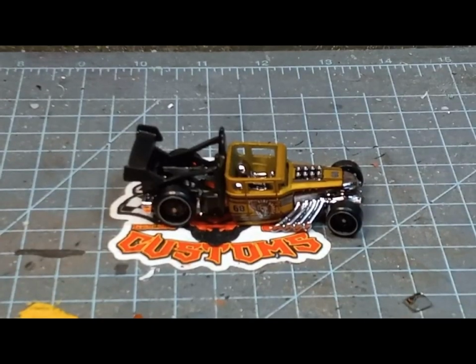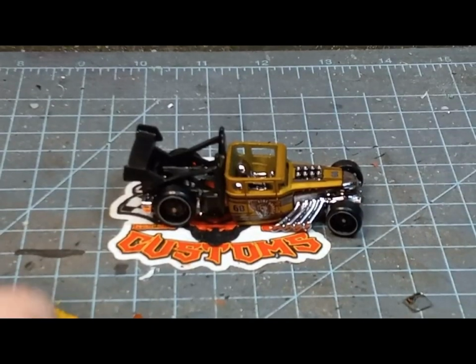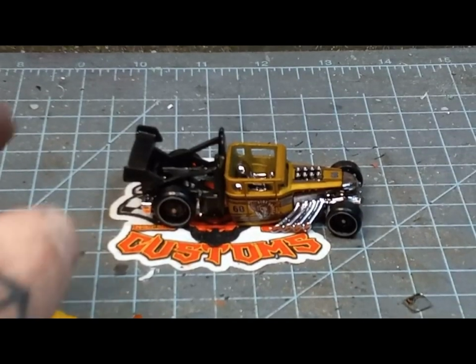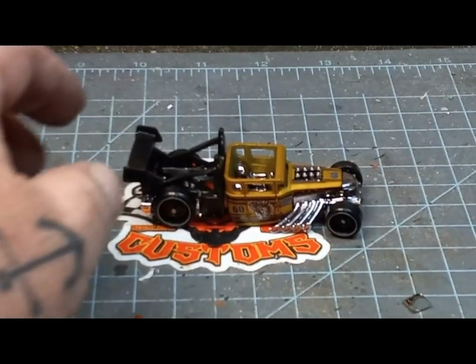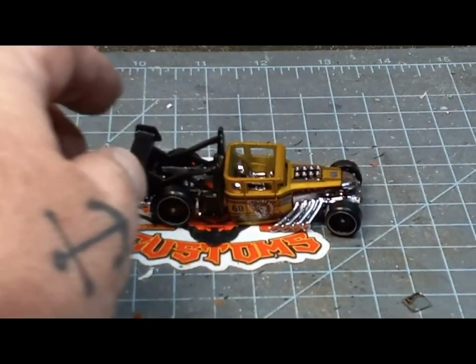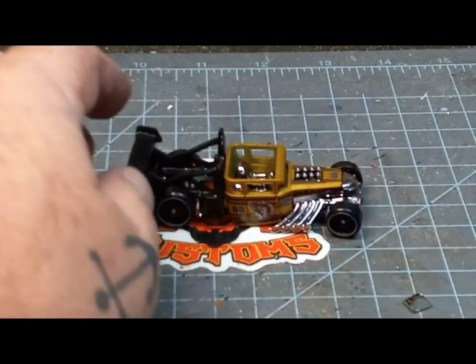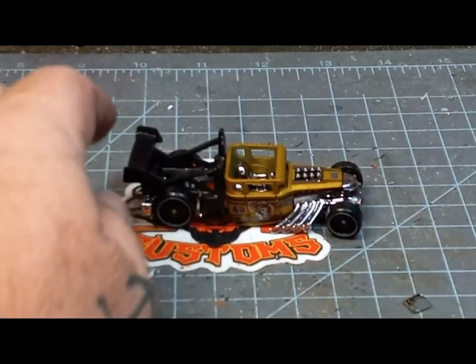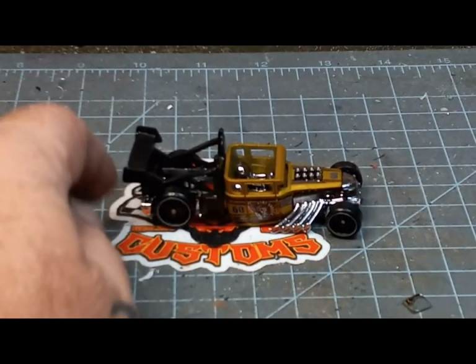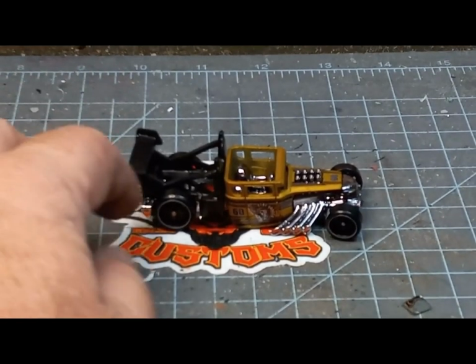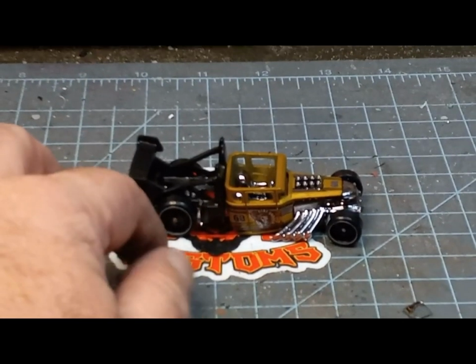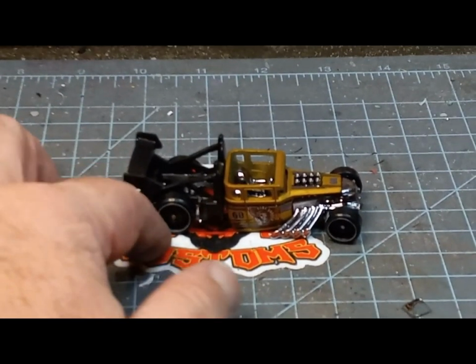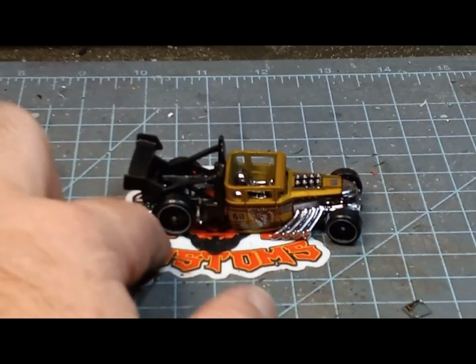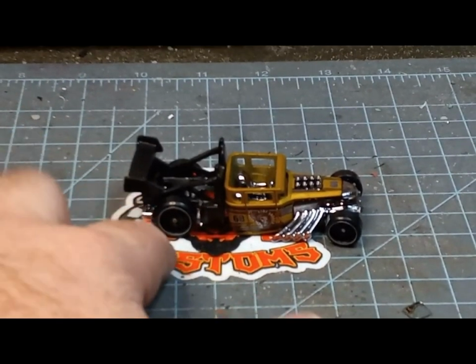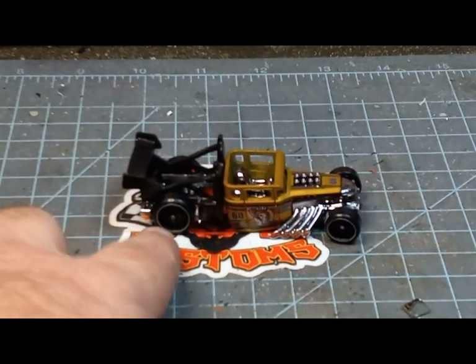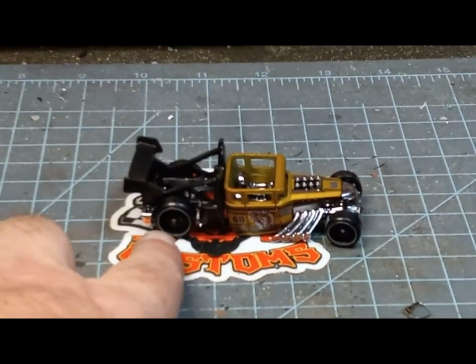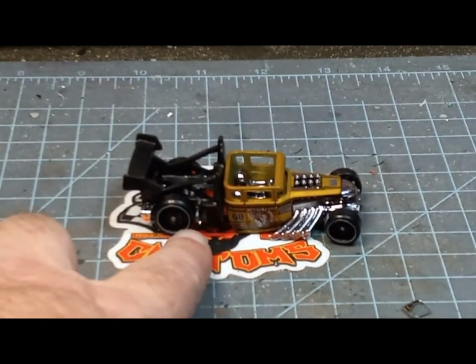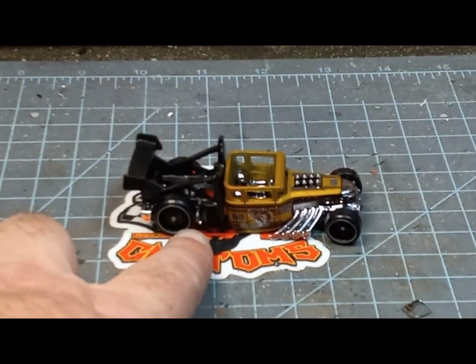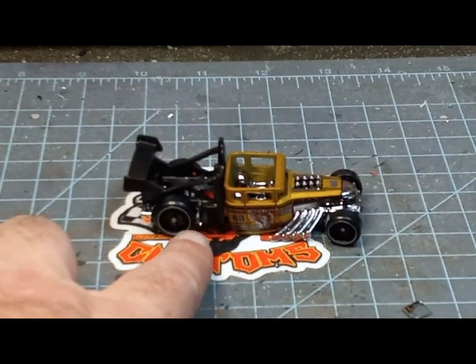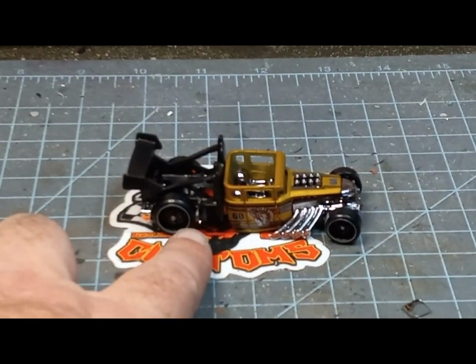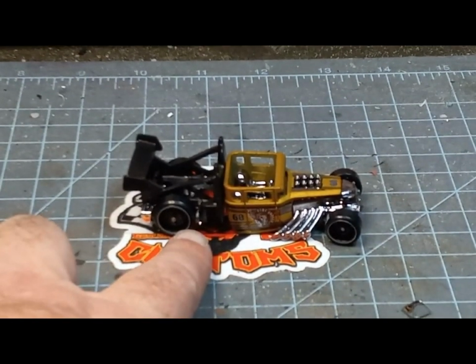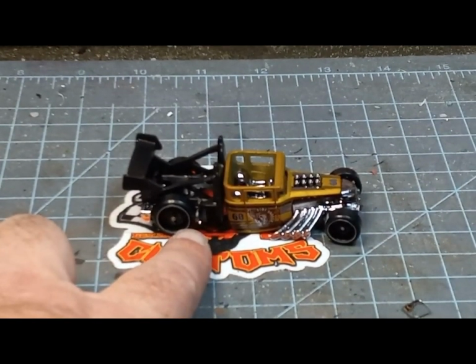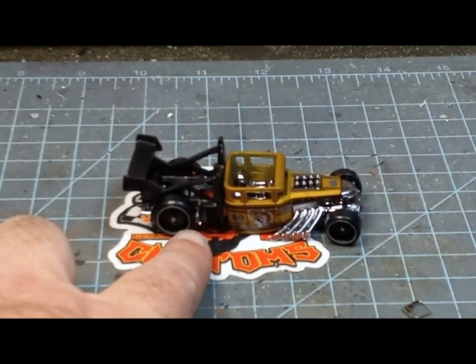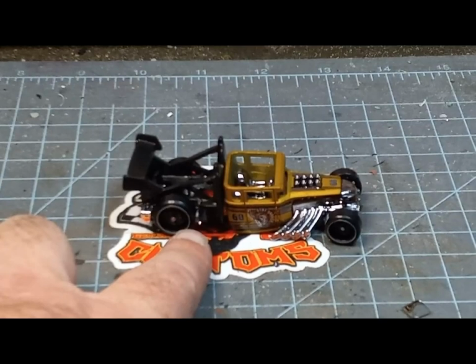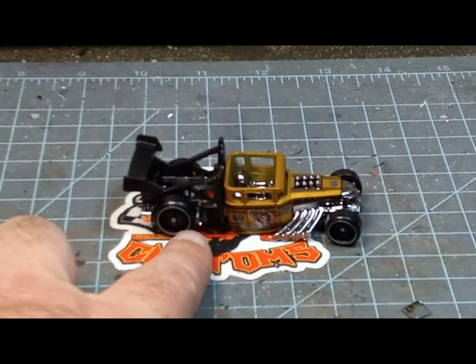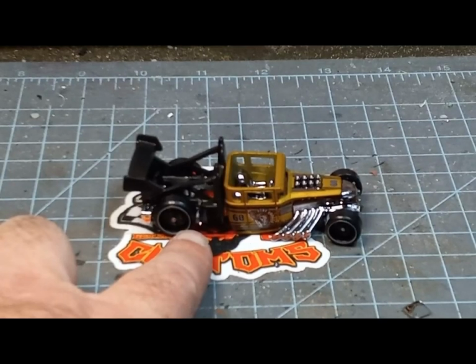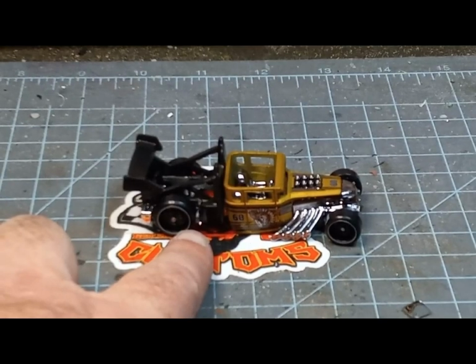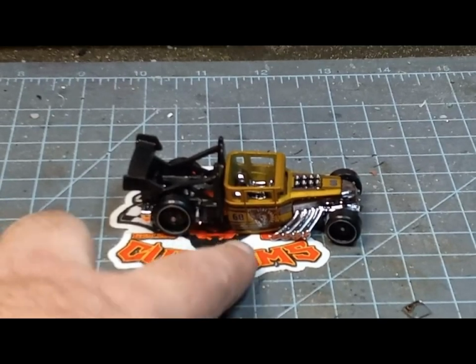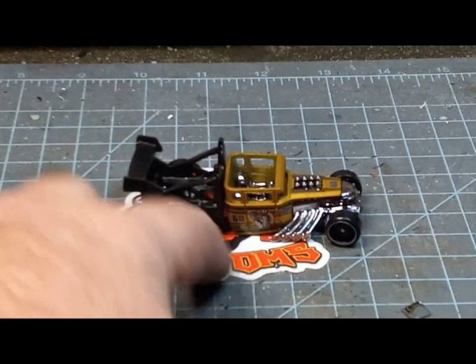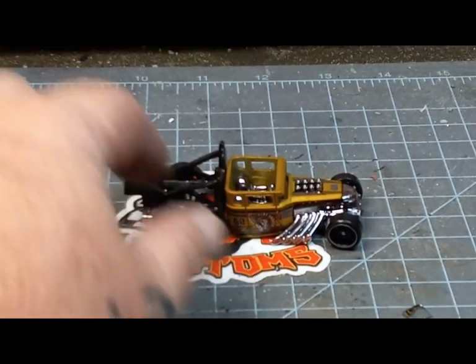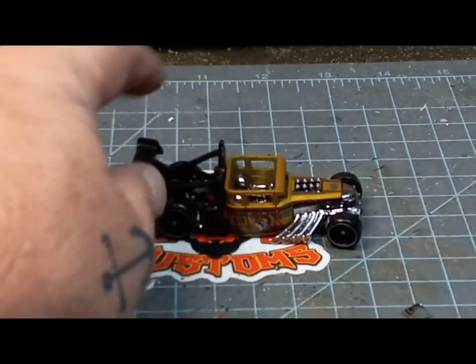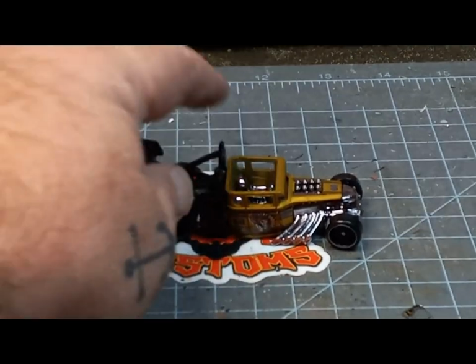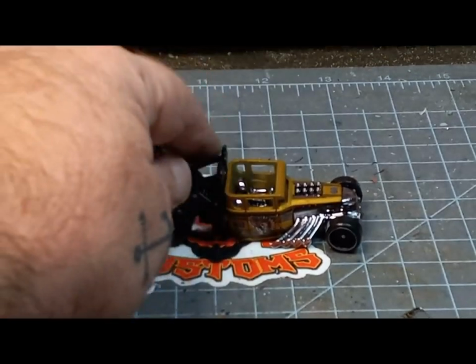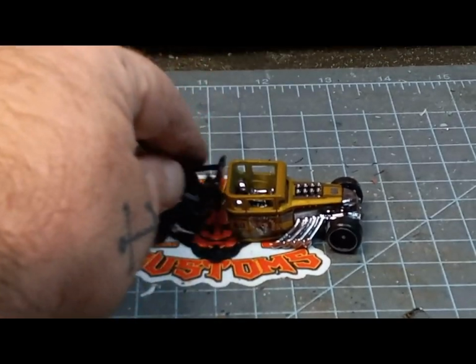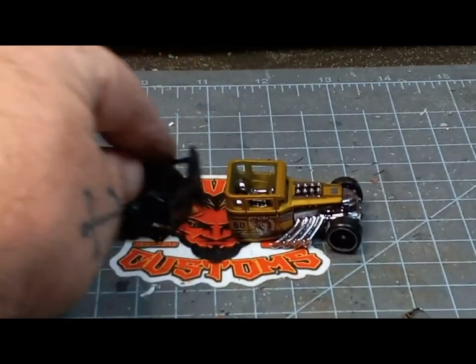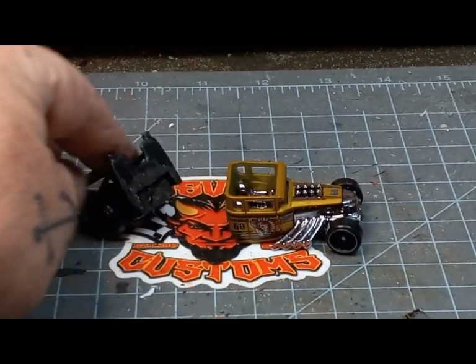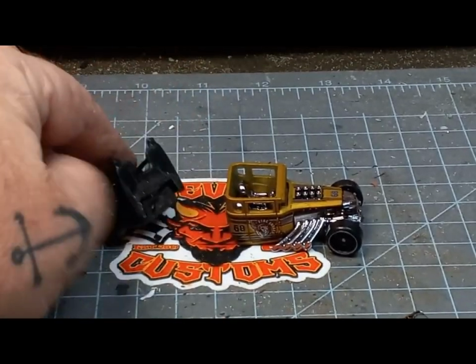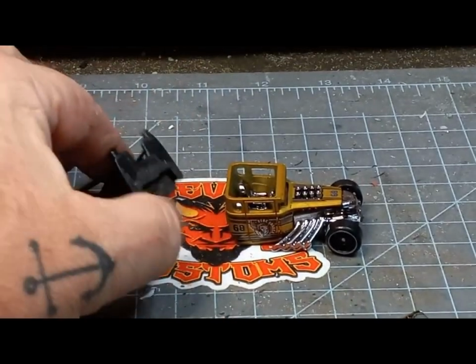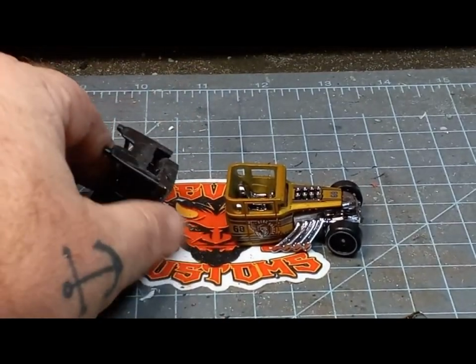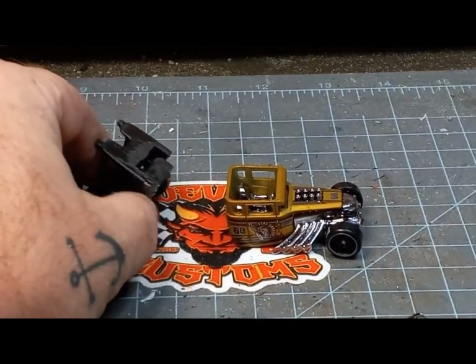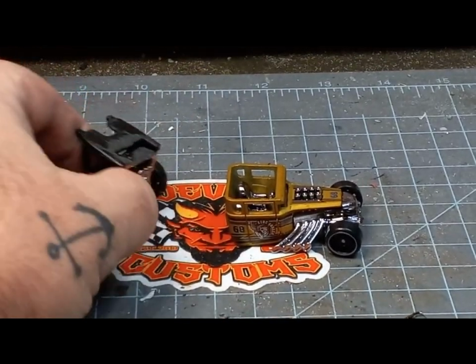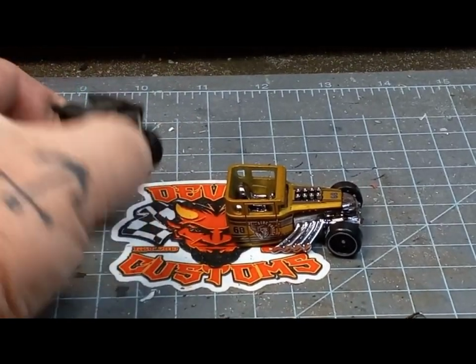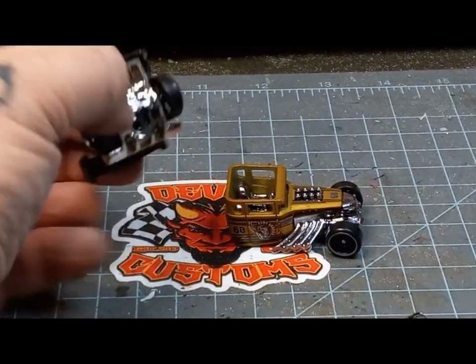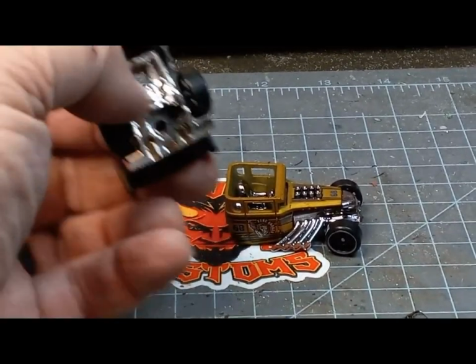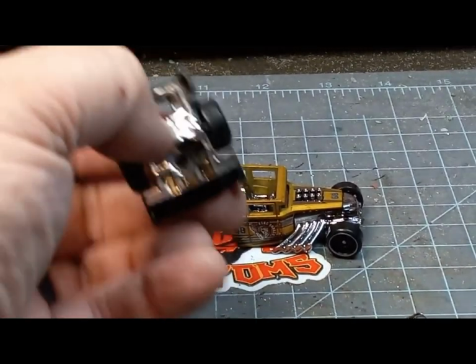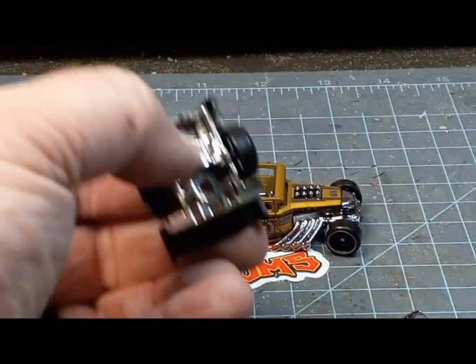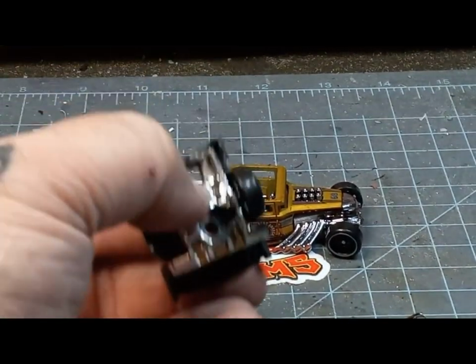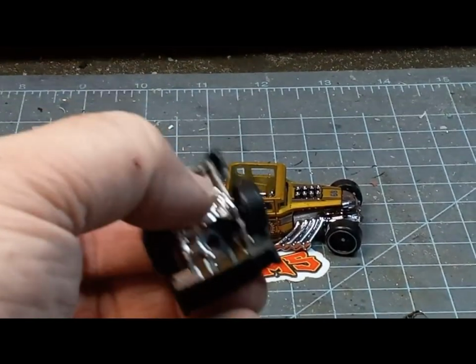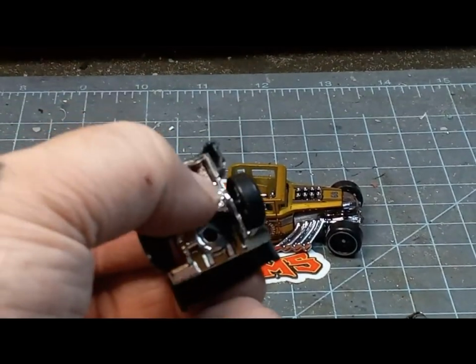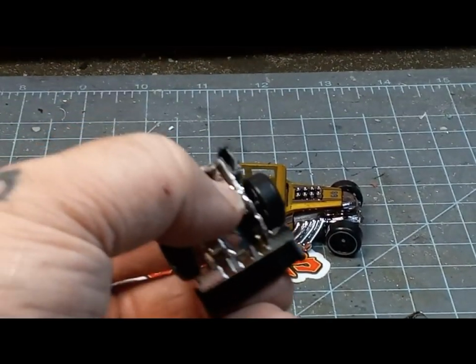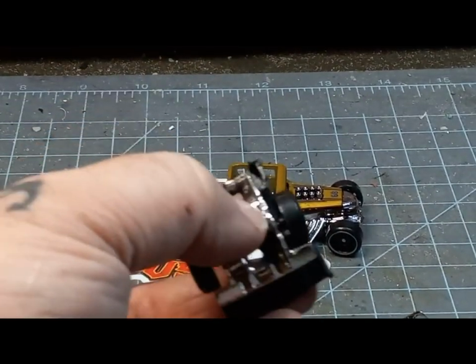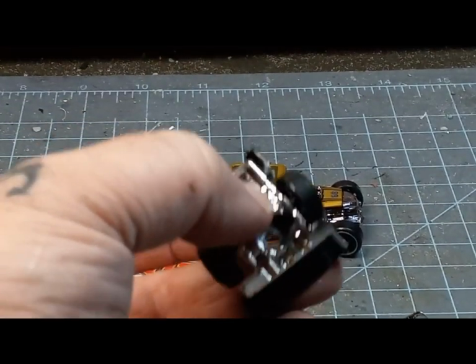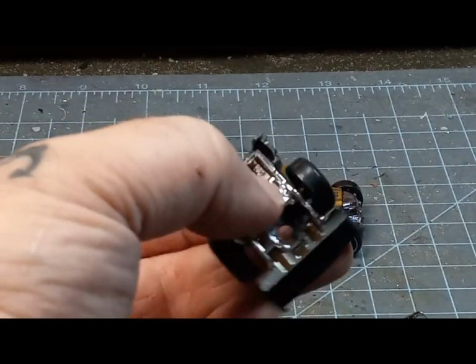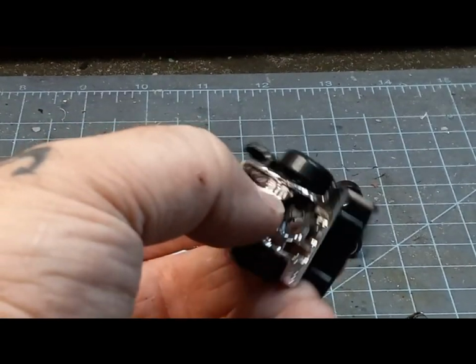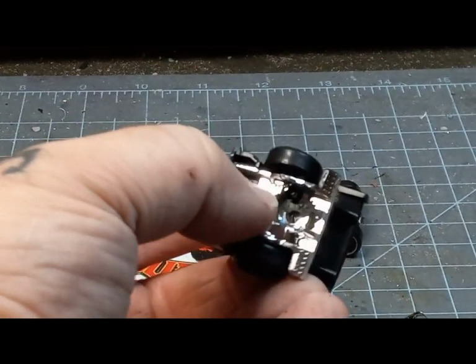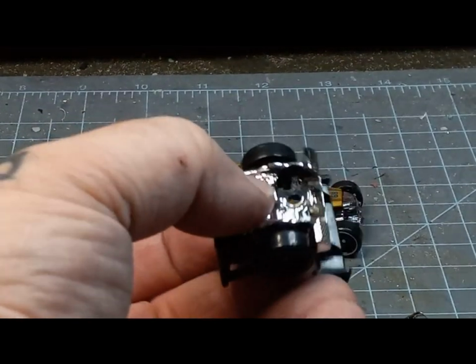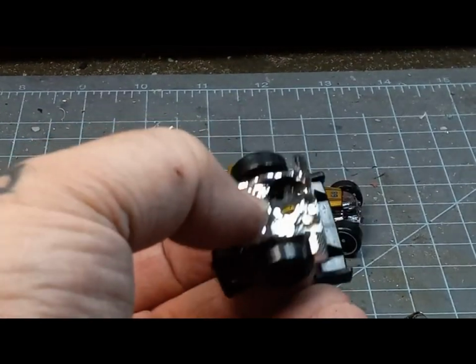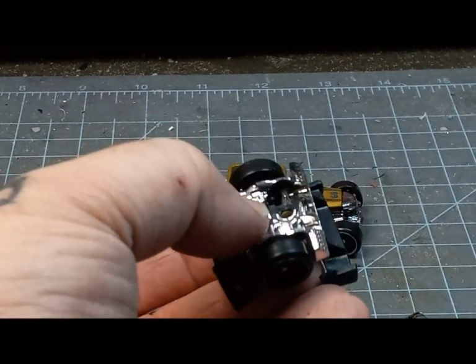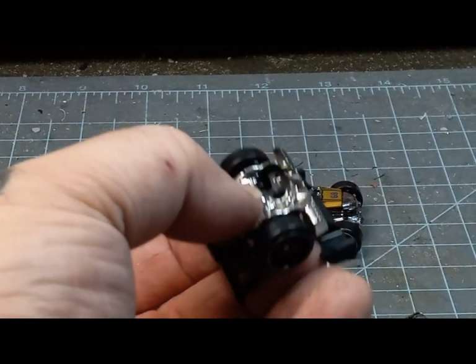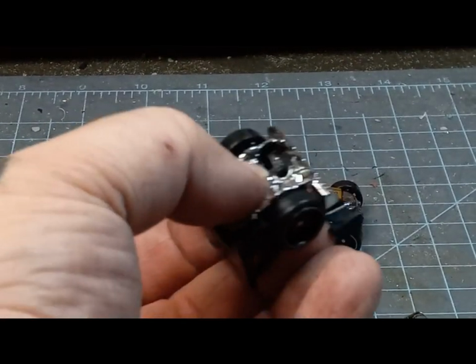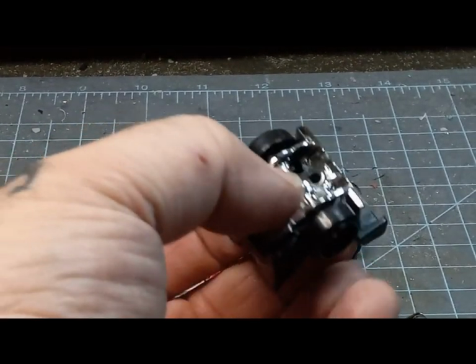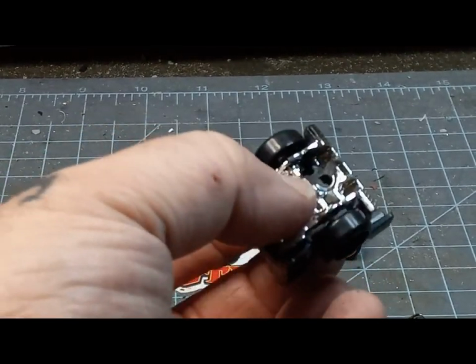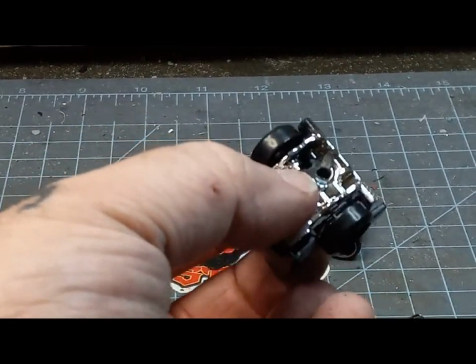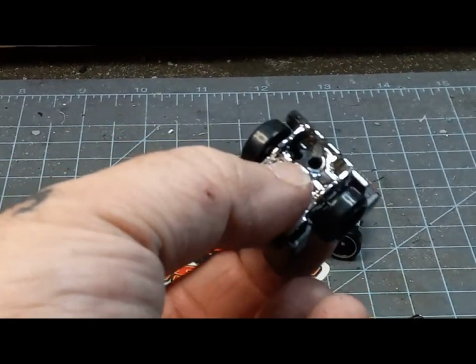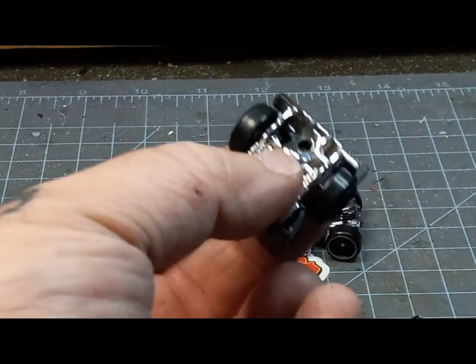Once I got the rear off the Bone Shaker and the front off the Low Lux, I kind of put them together to see where I'm going to have to work on the bases.